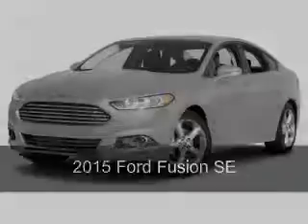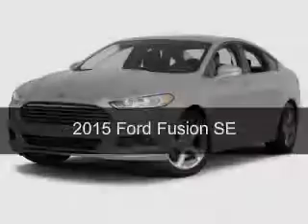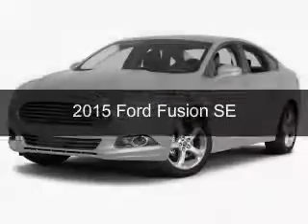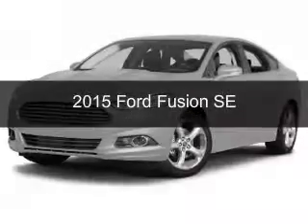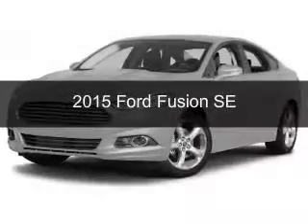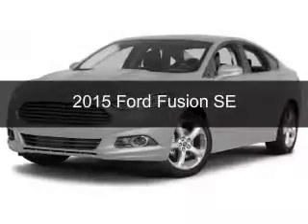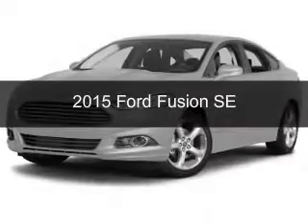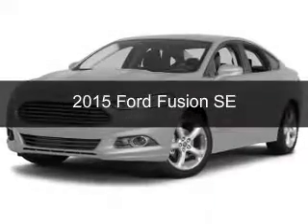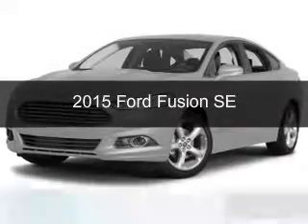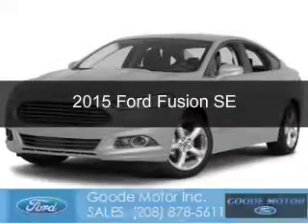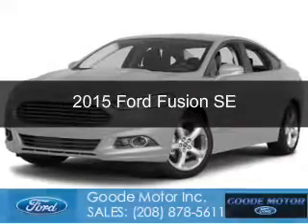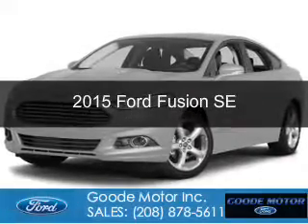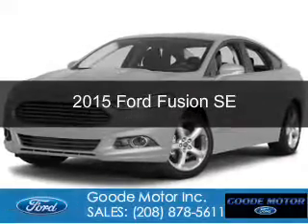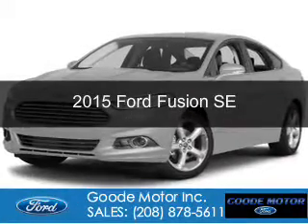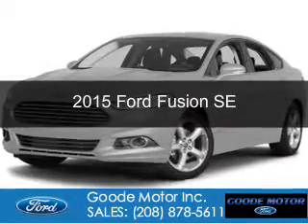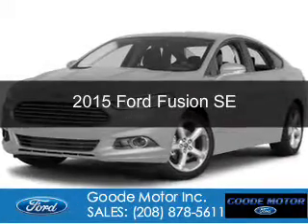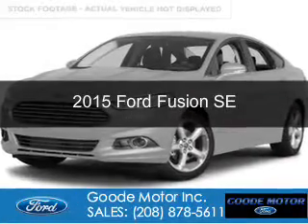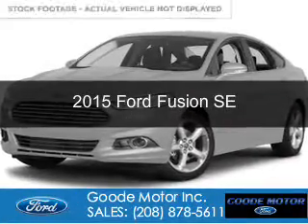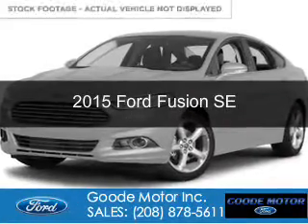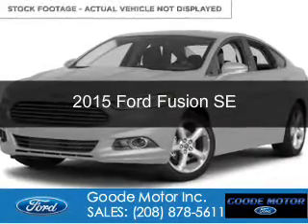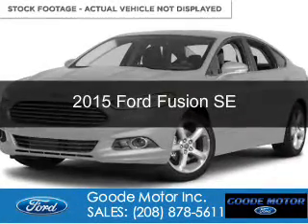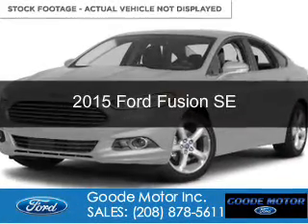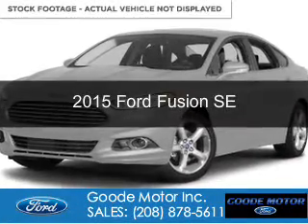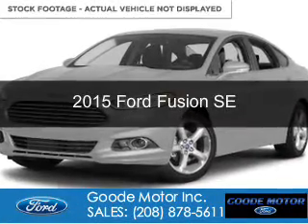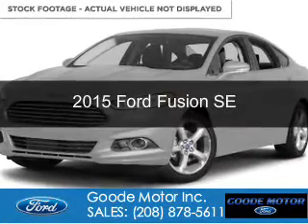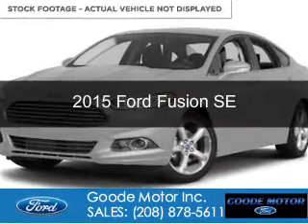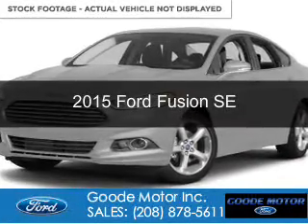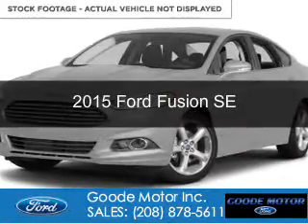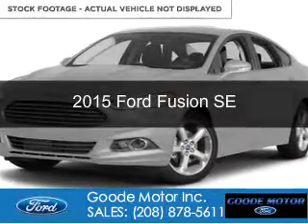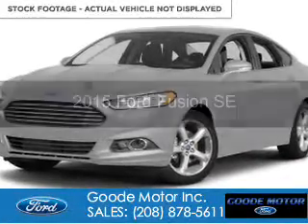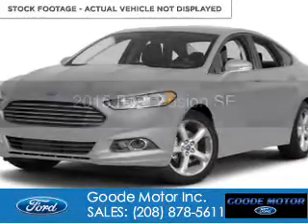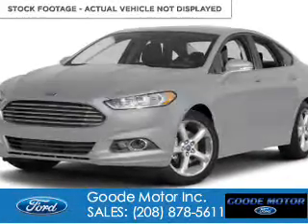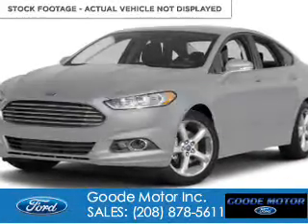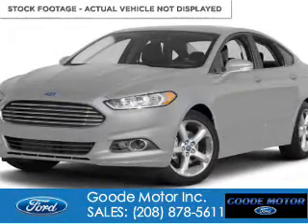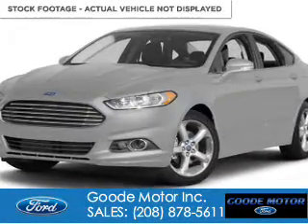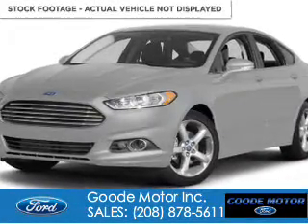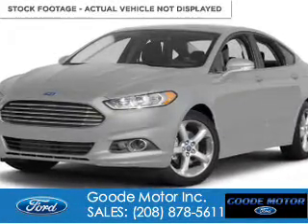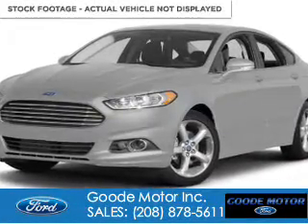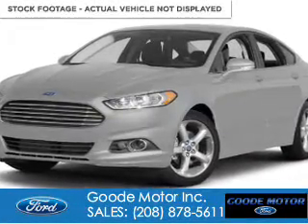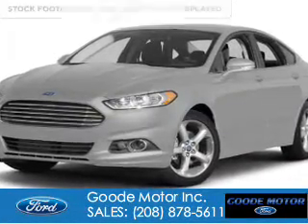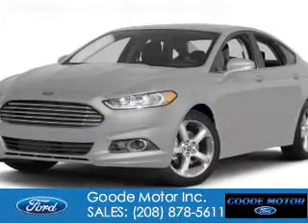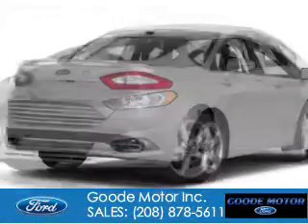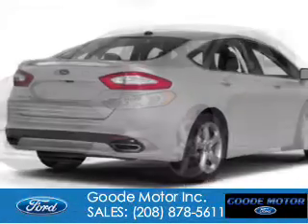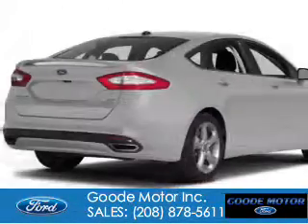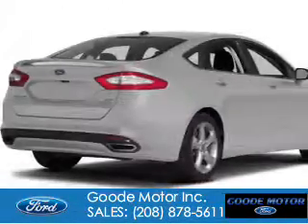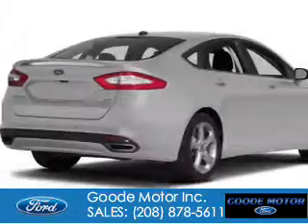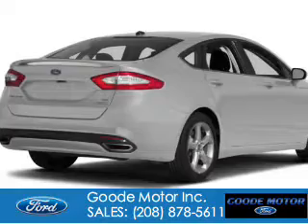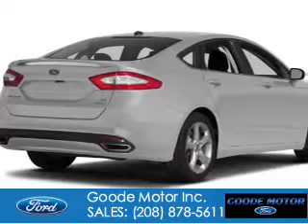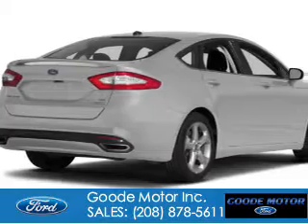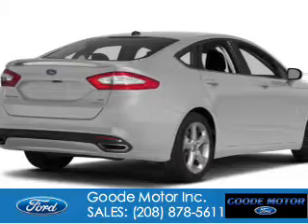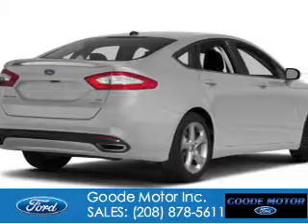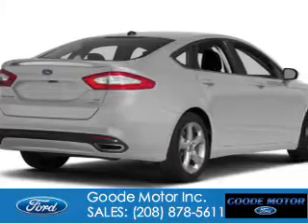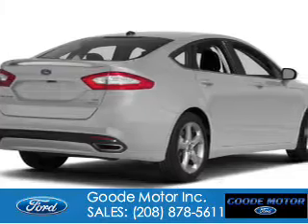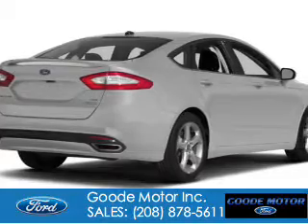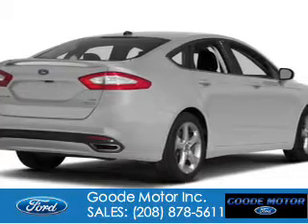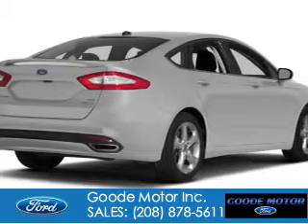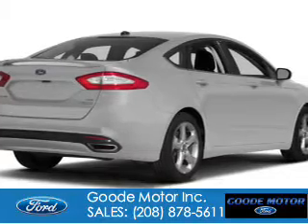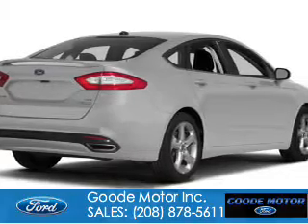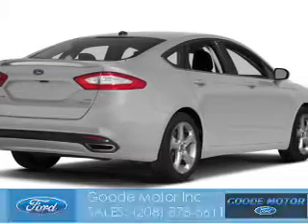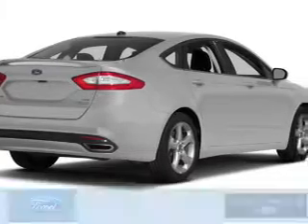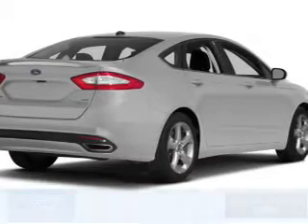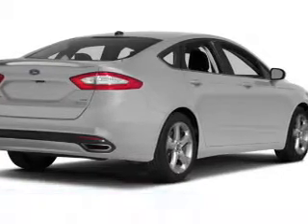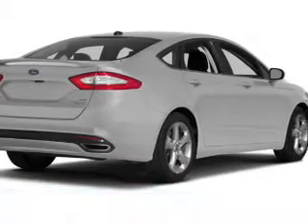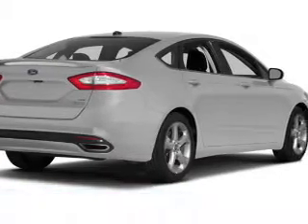This is a new 2015 Ford Fusion. It's powered by front-wheel drive with a four-cylinder engine.